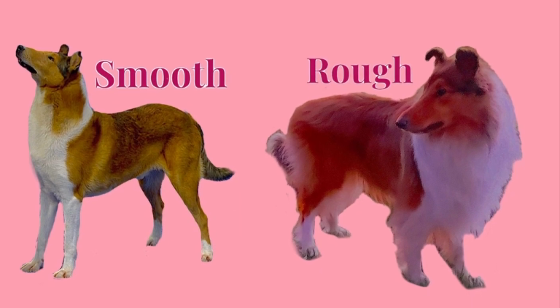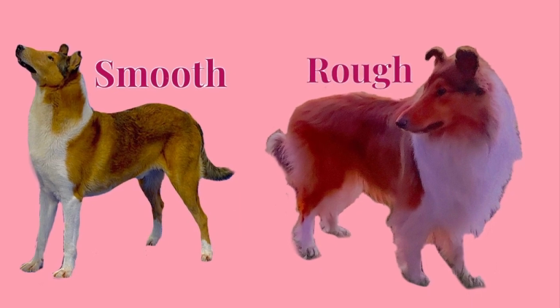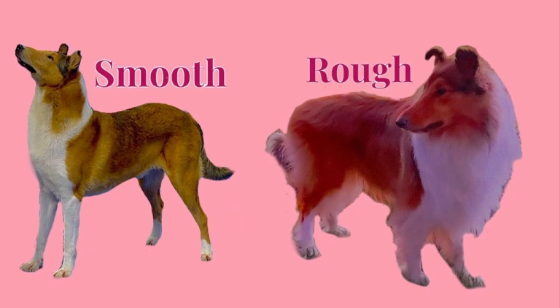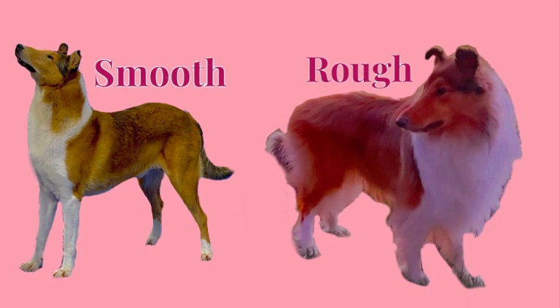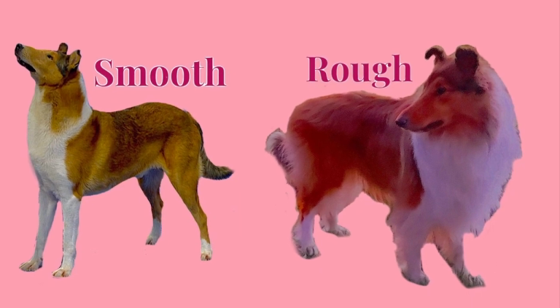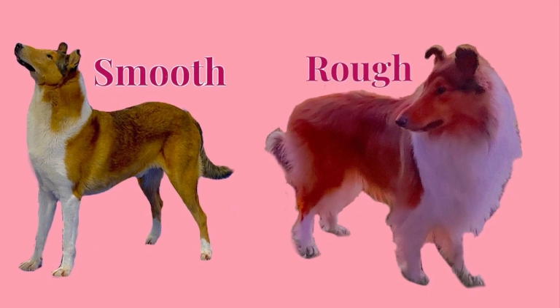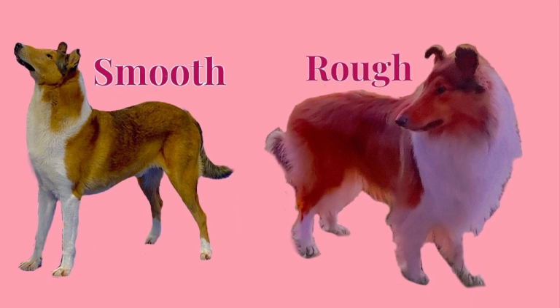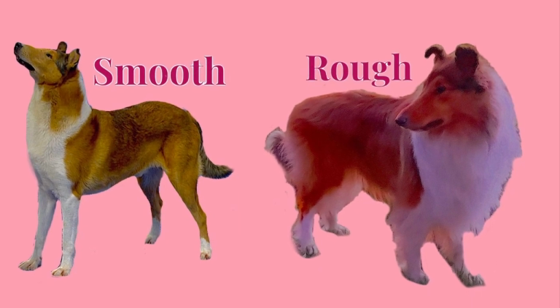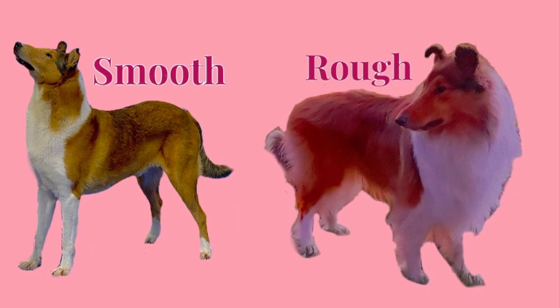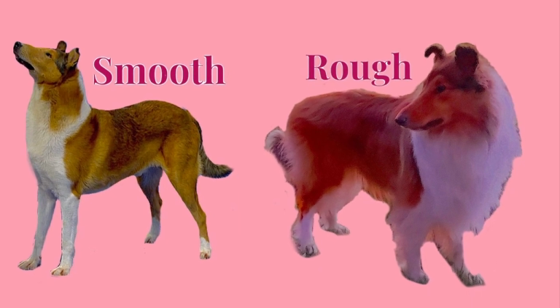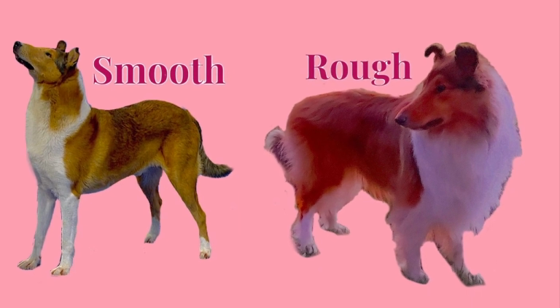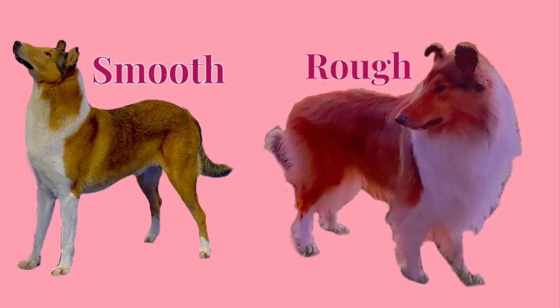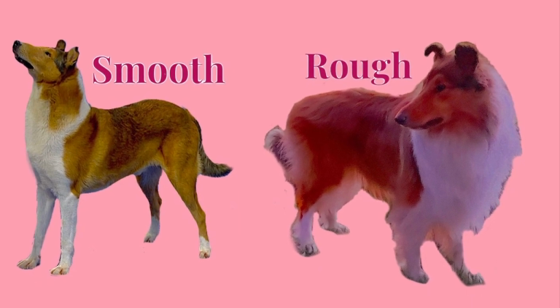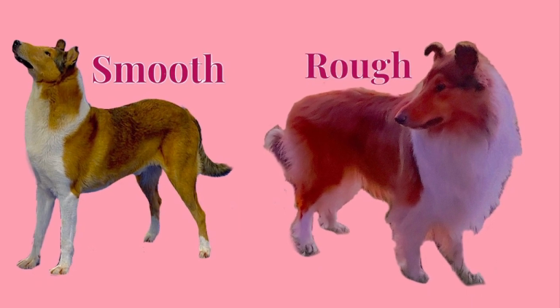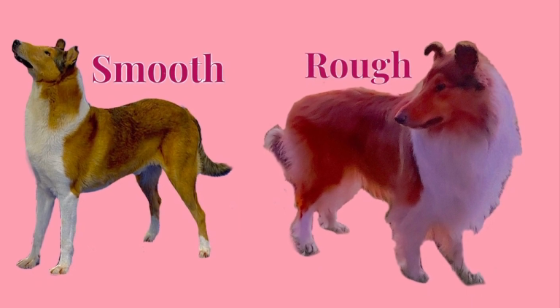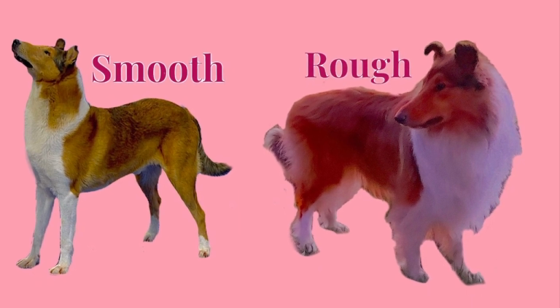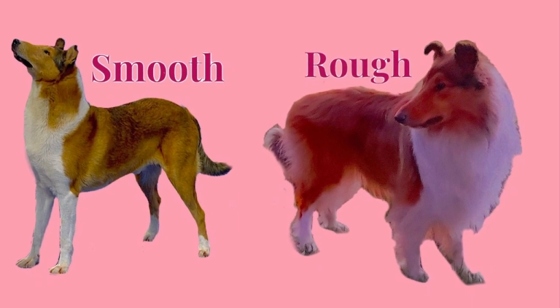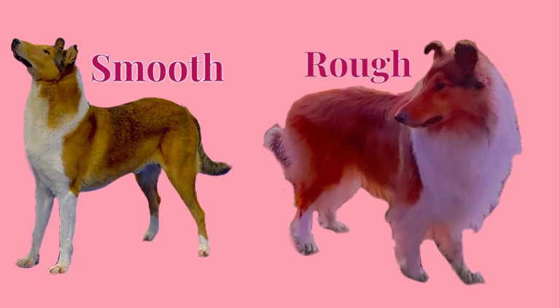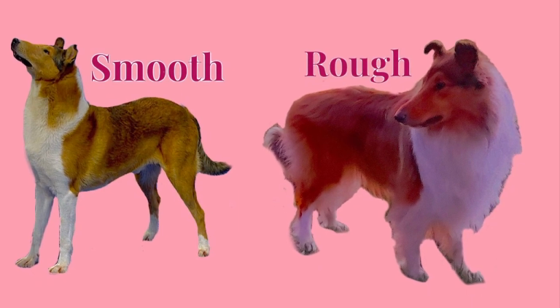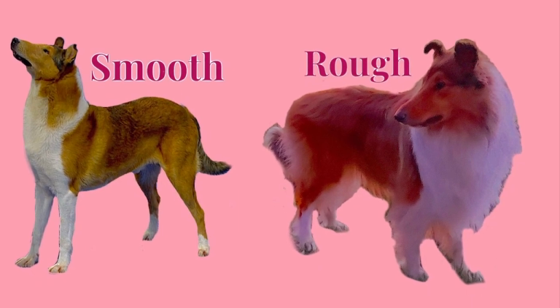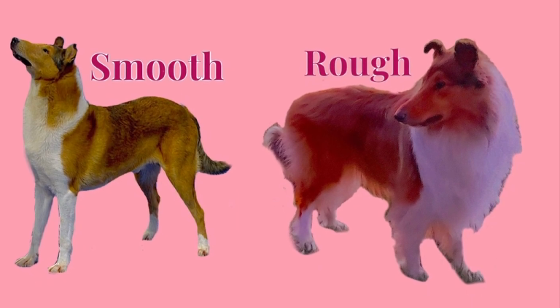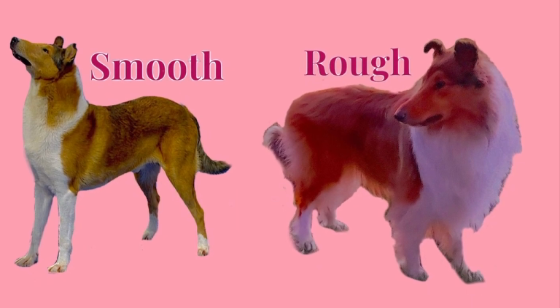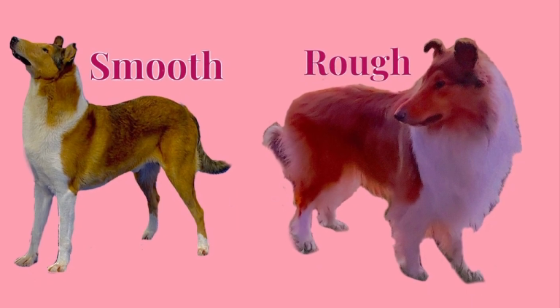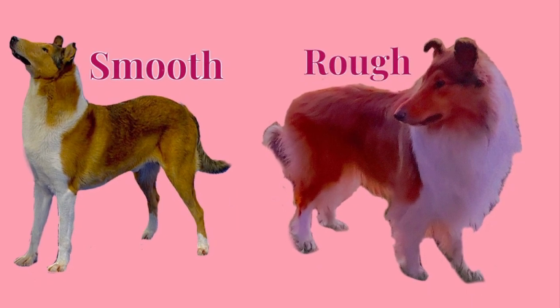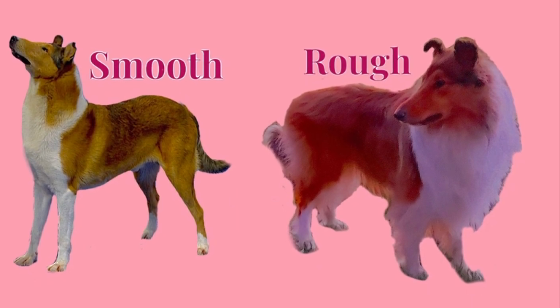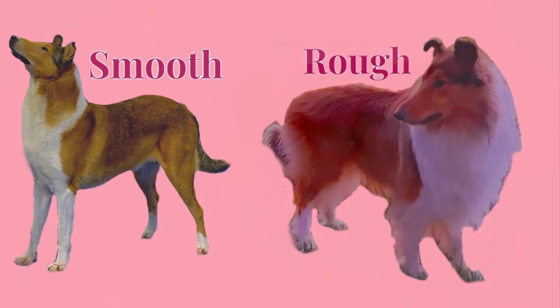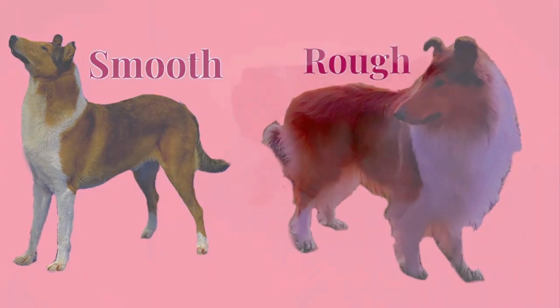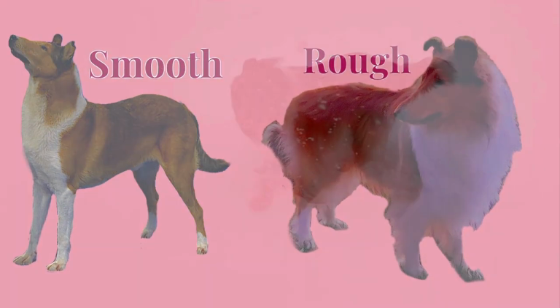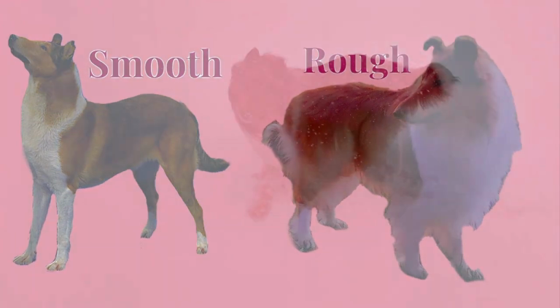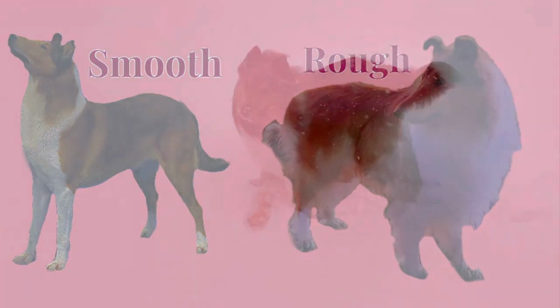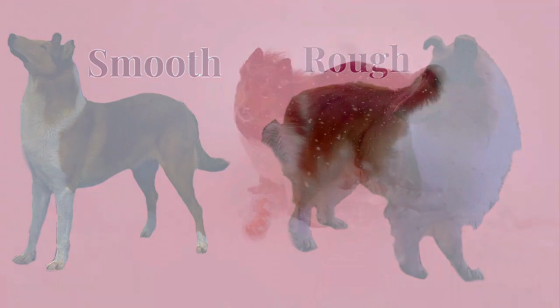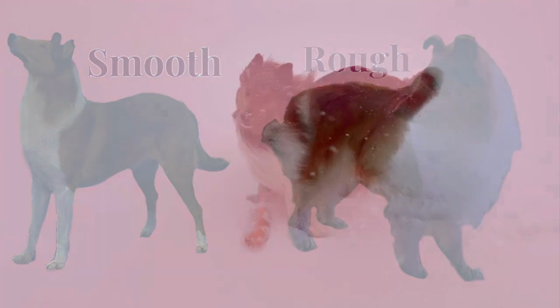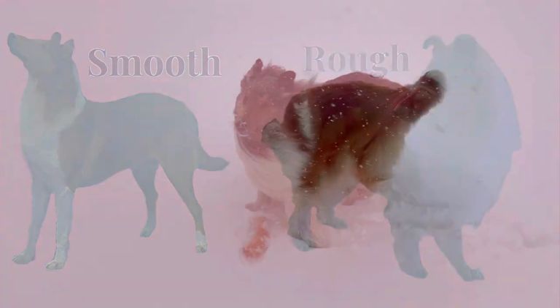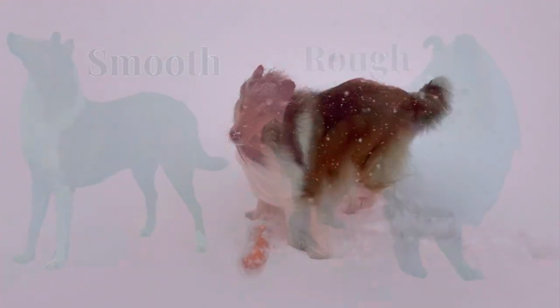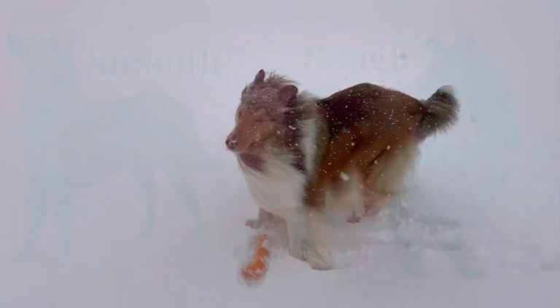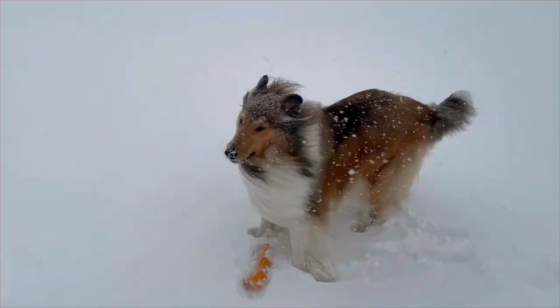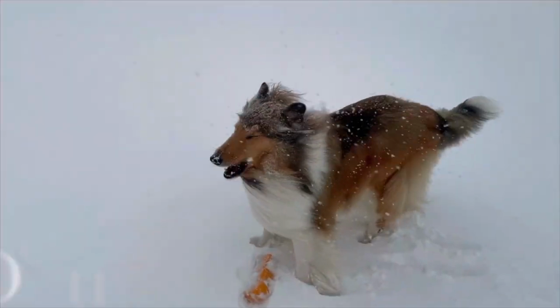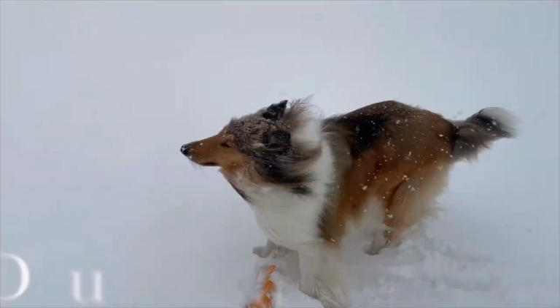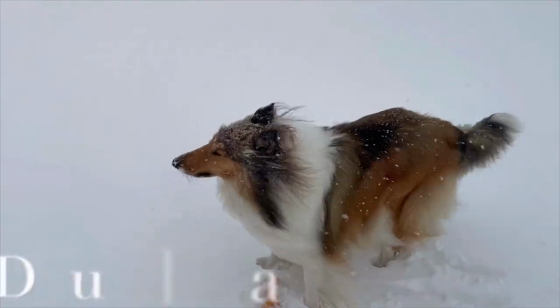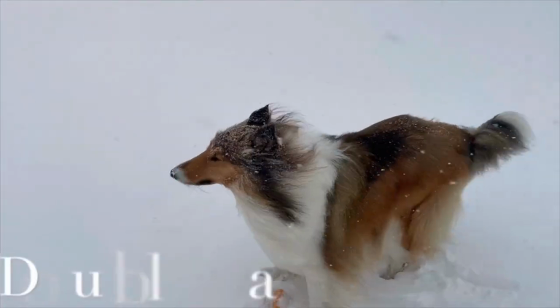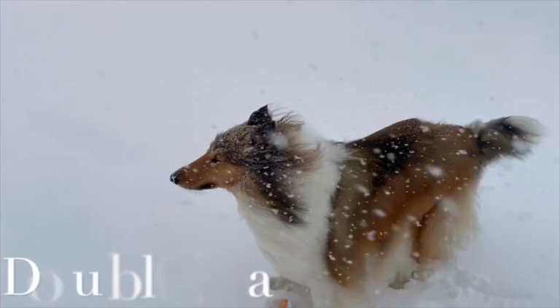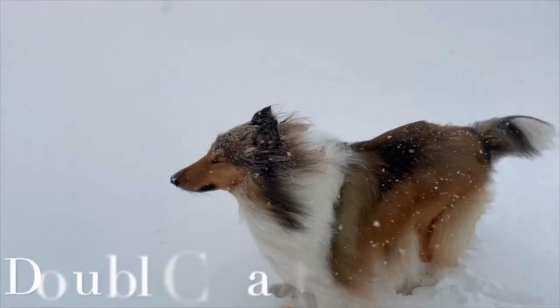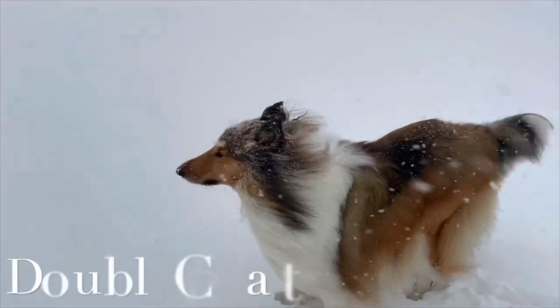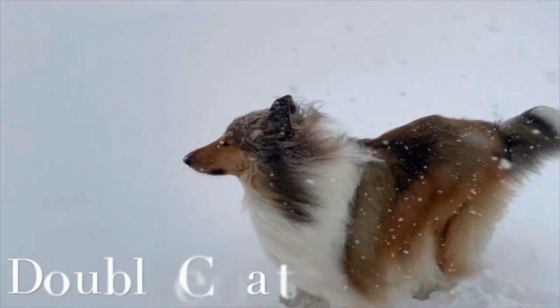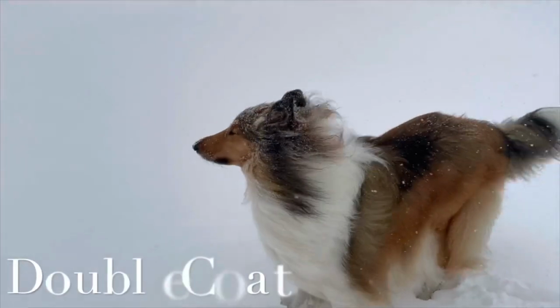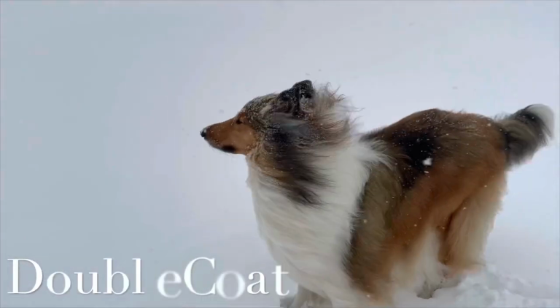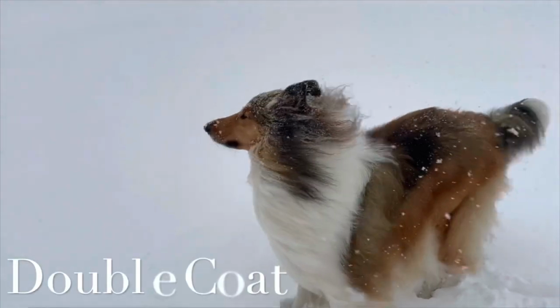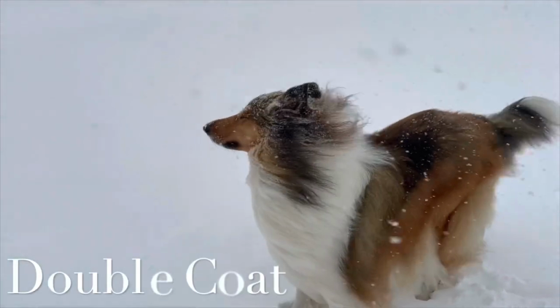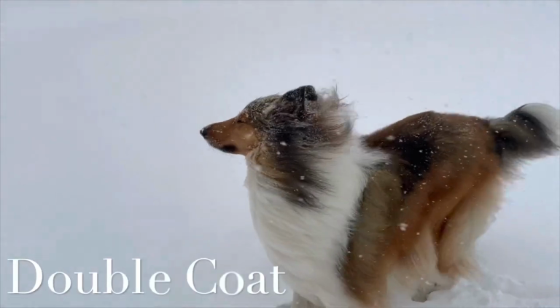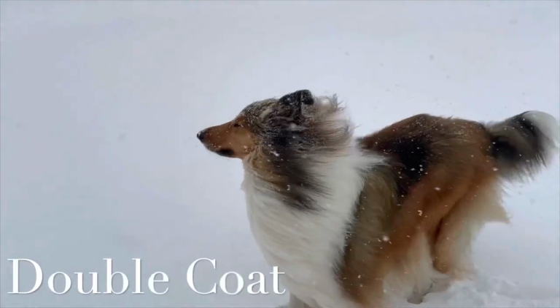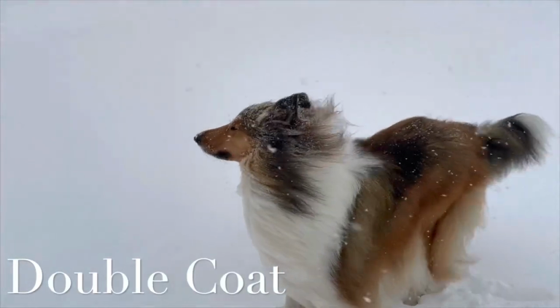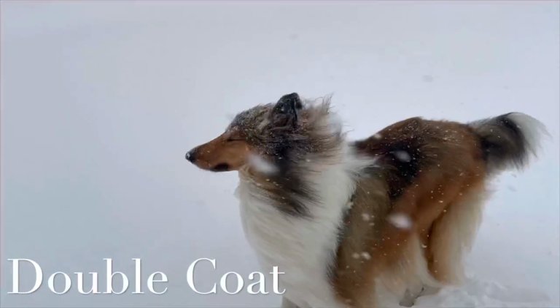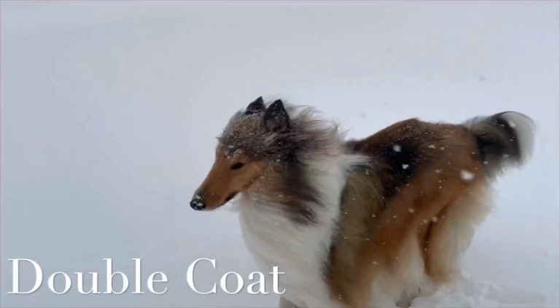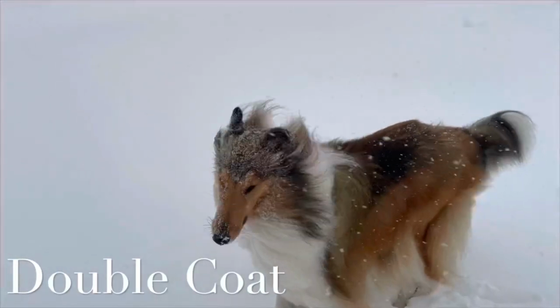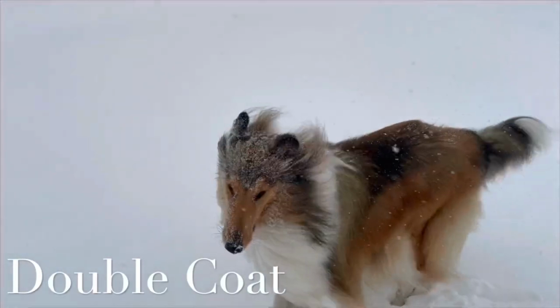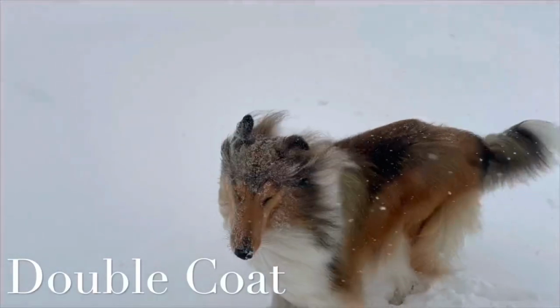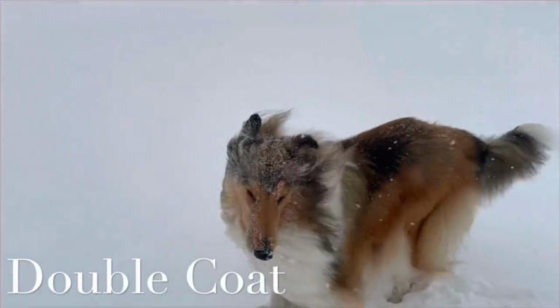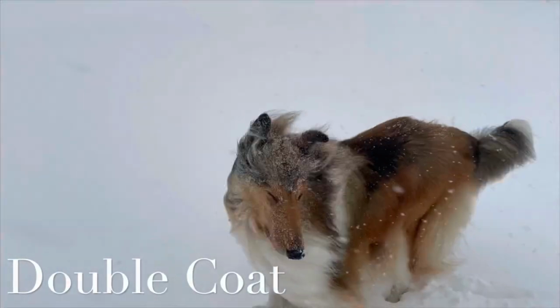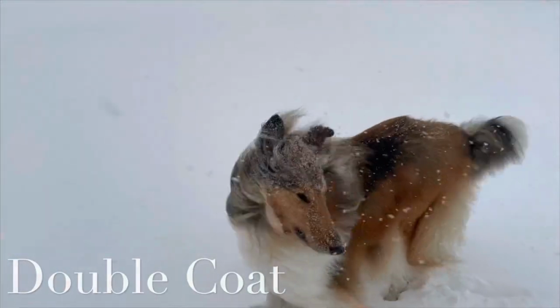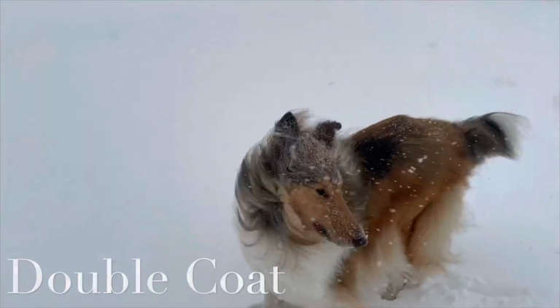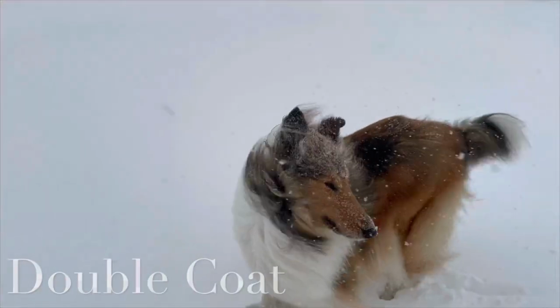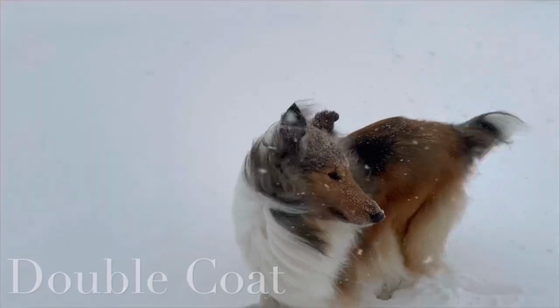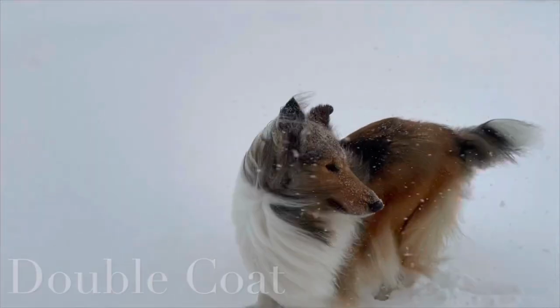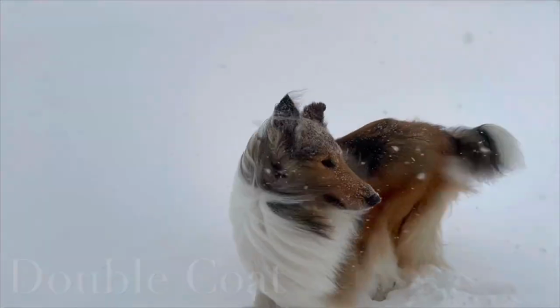Both the rough and the smooth collie have what is known as a double coat. One is for protection from the weather — rain and snow — and the other is for warmth.